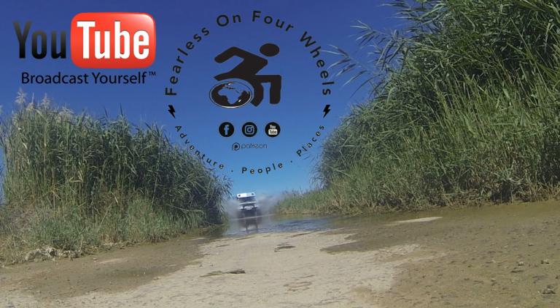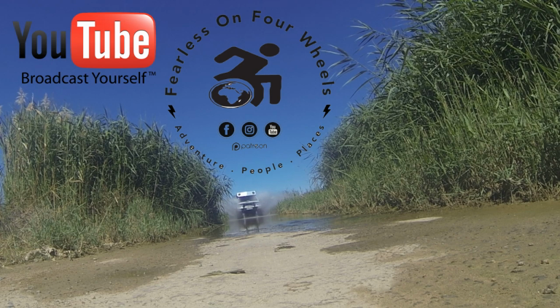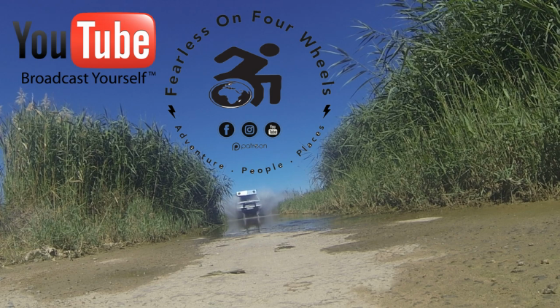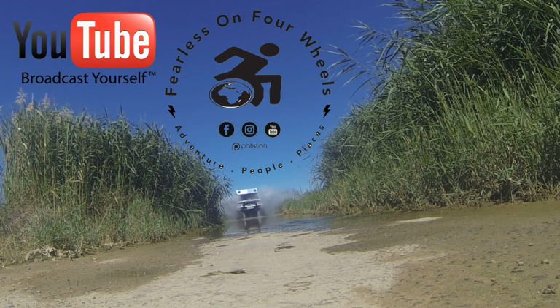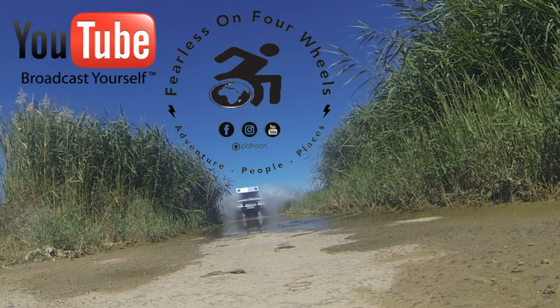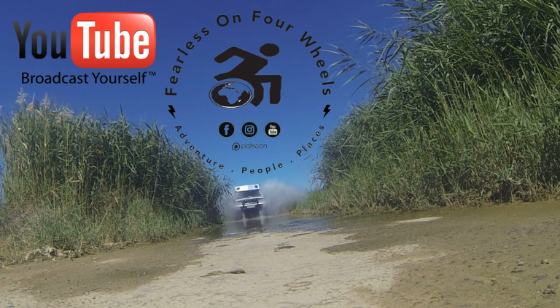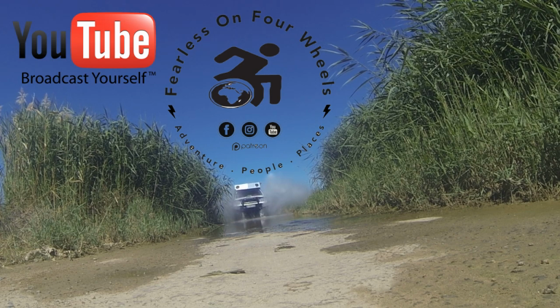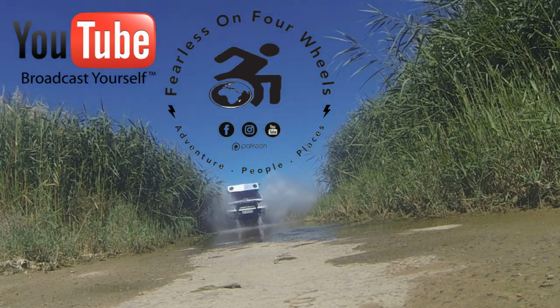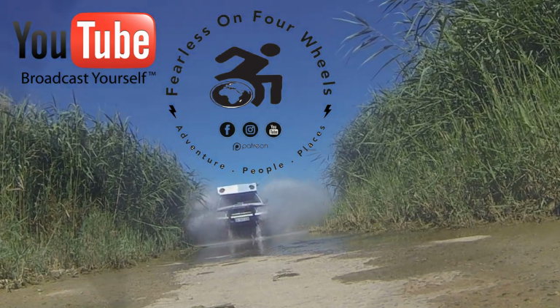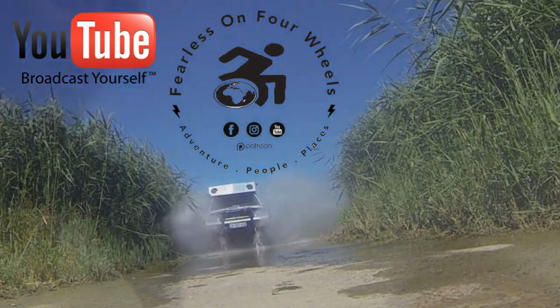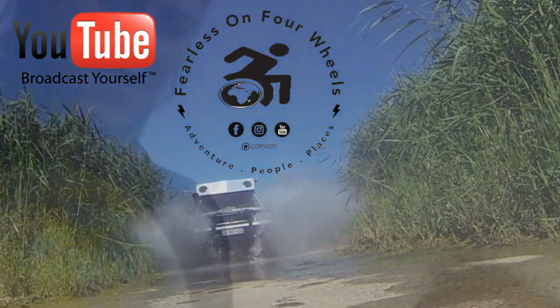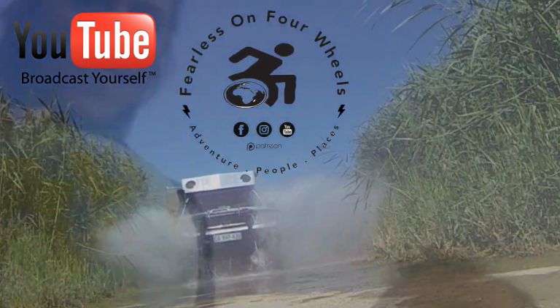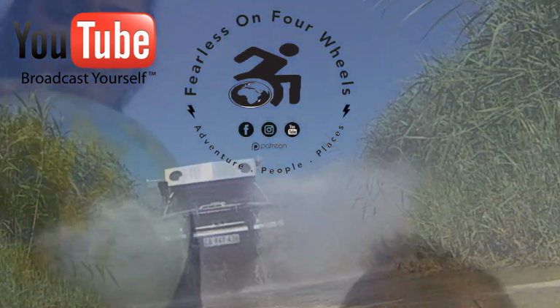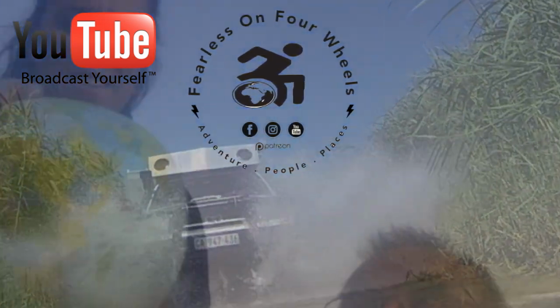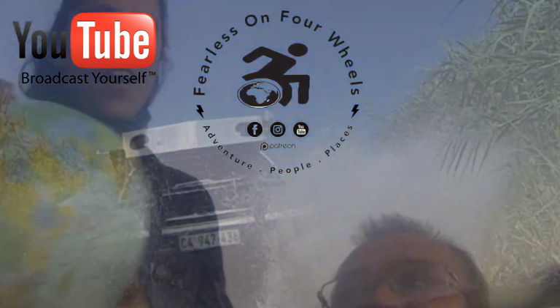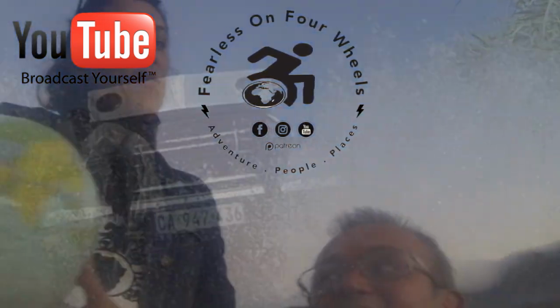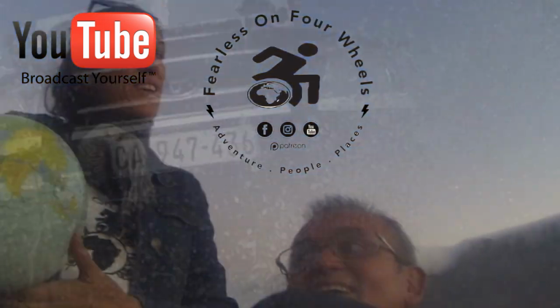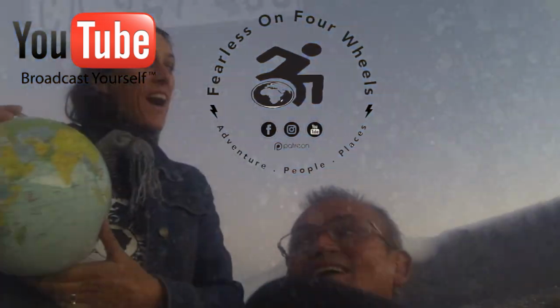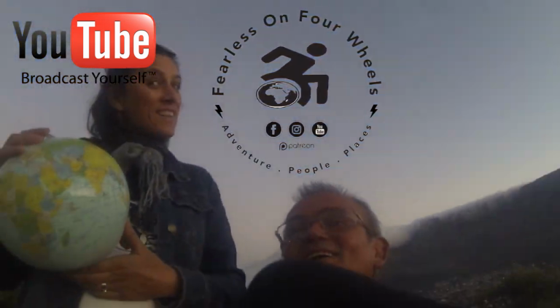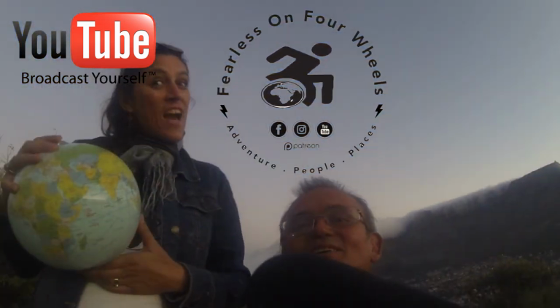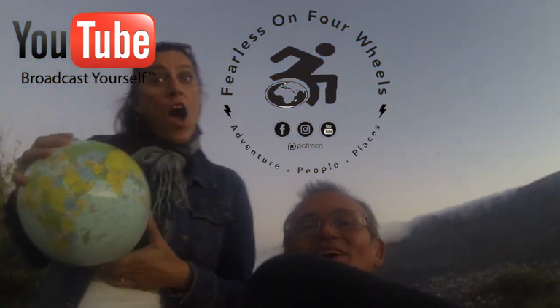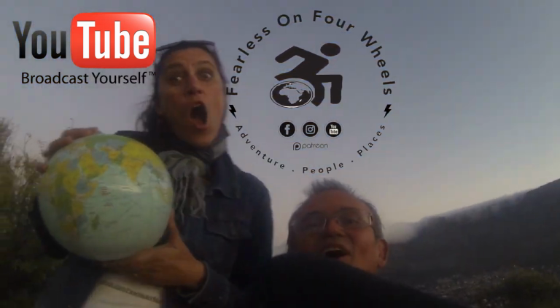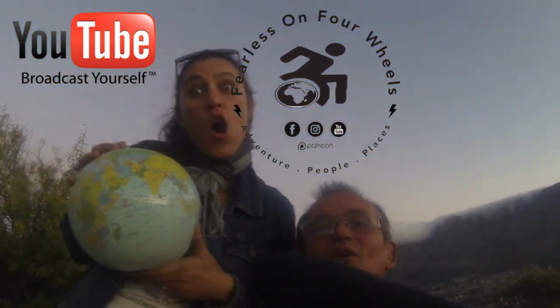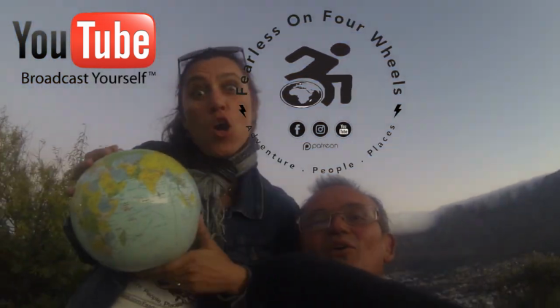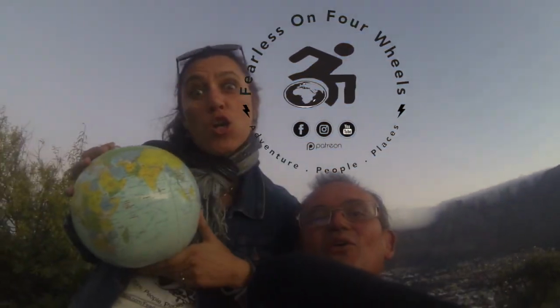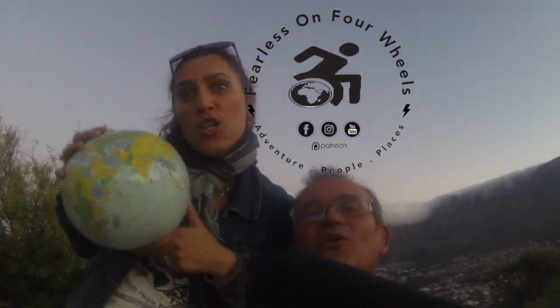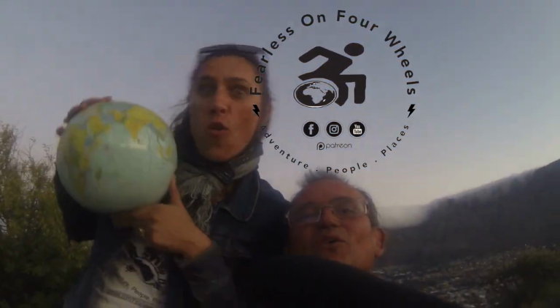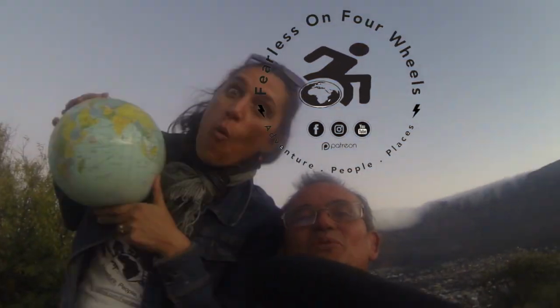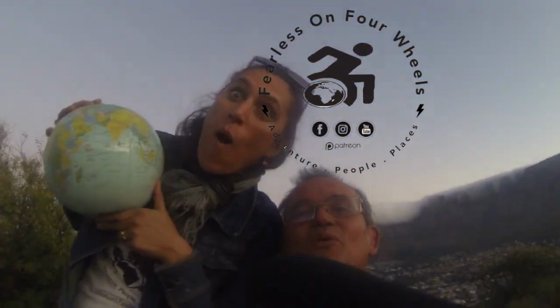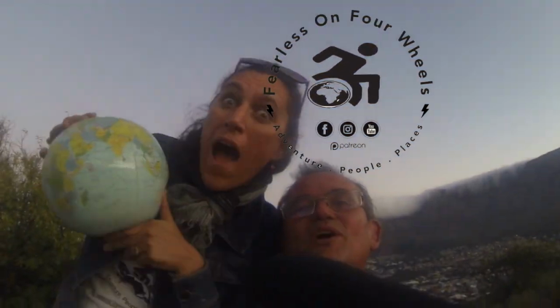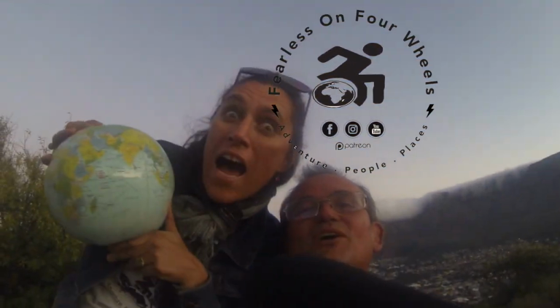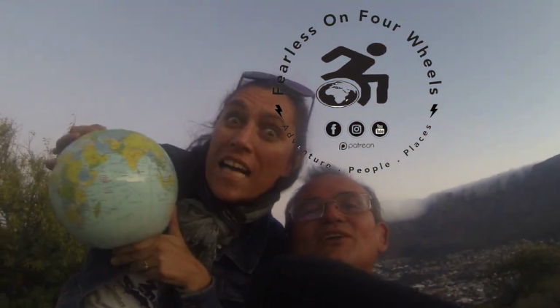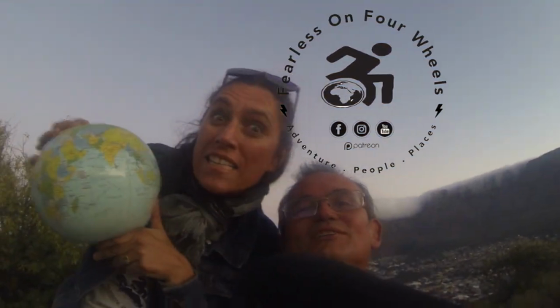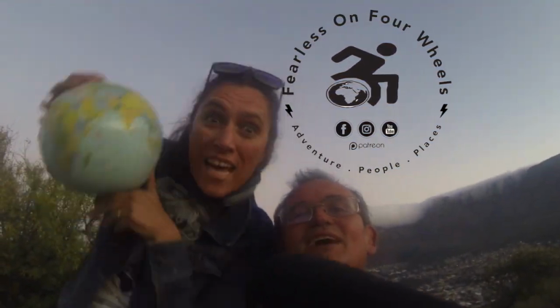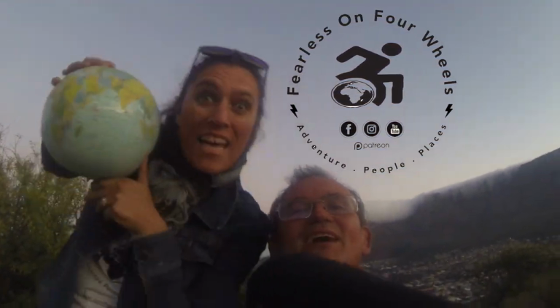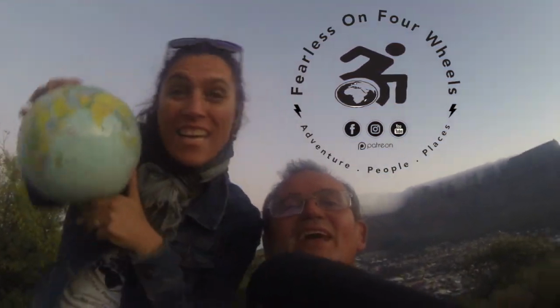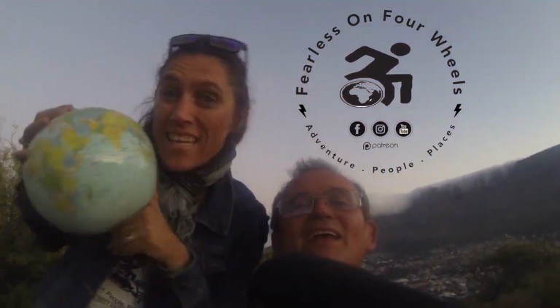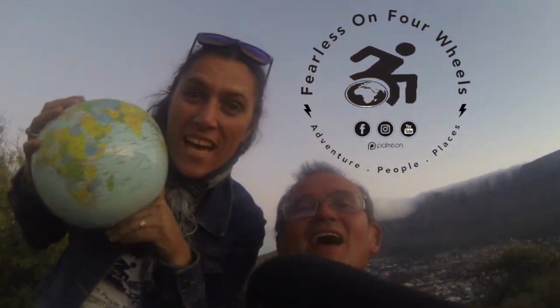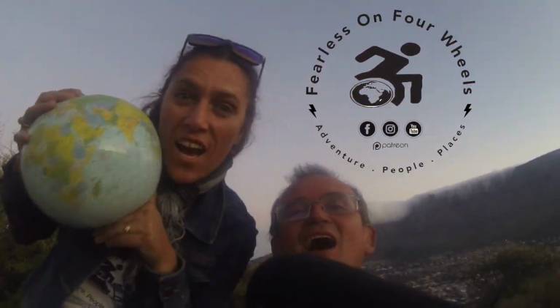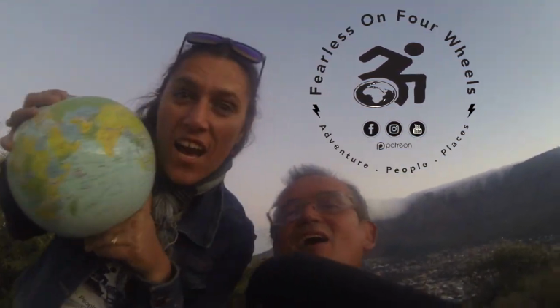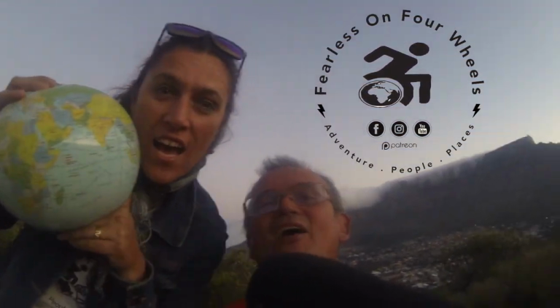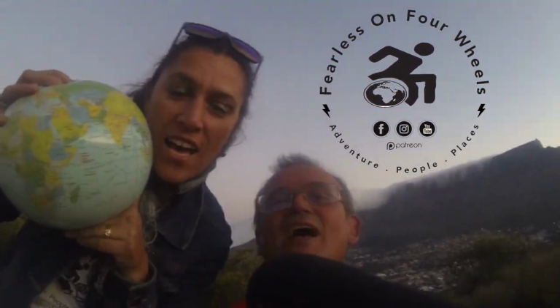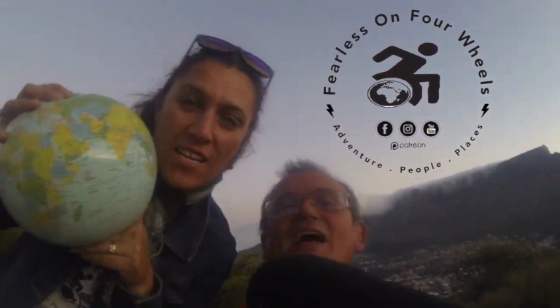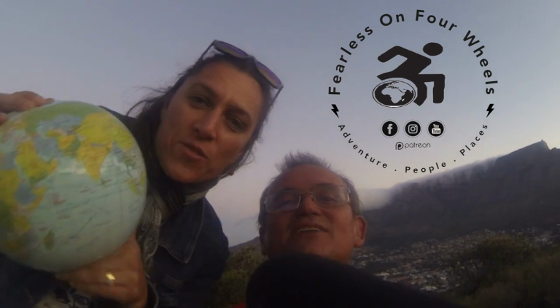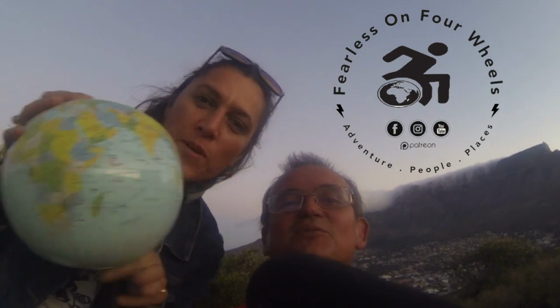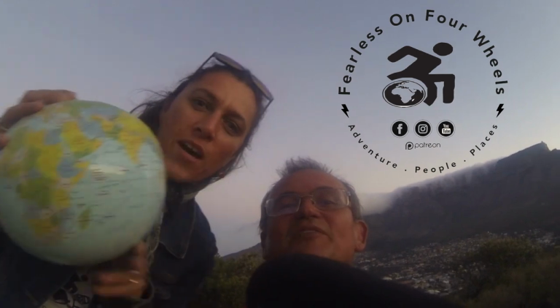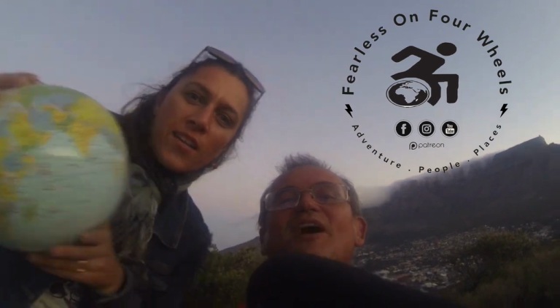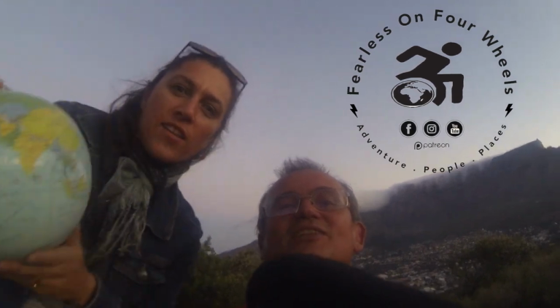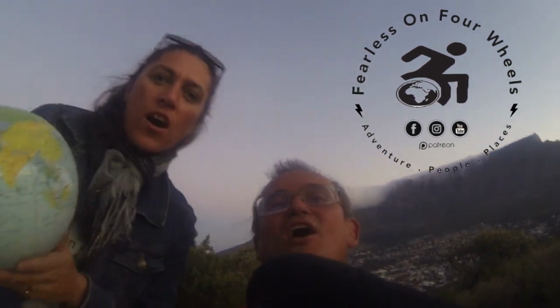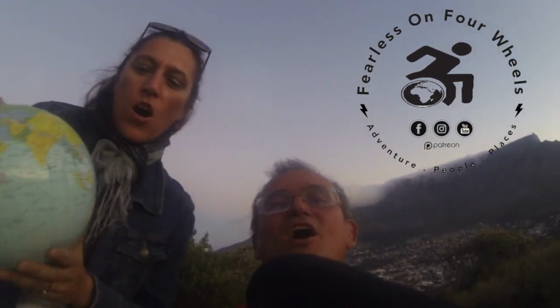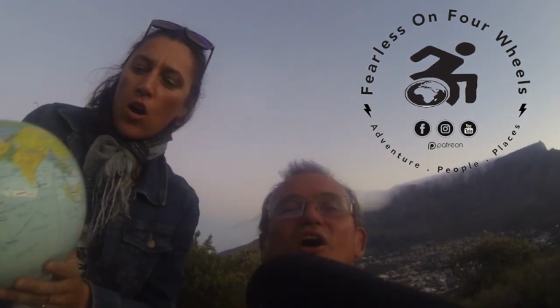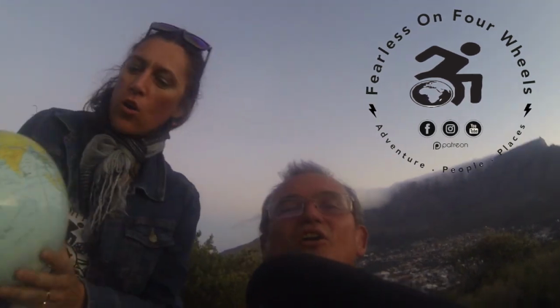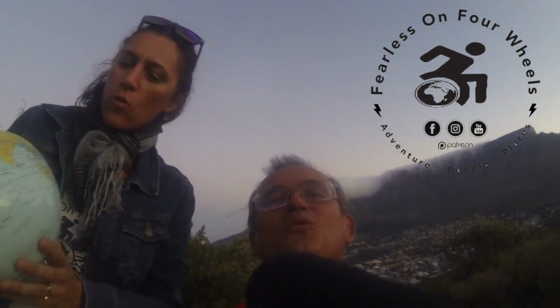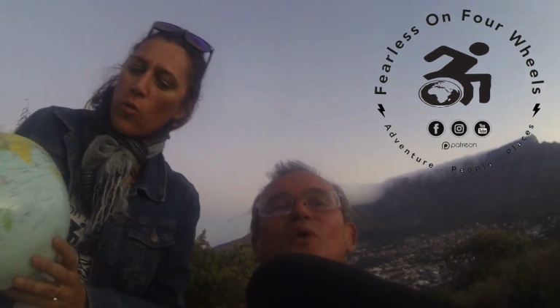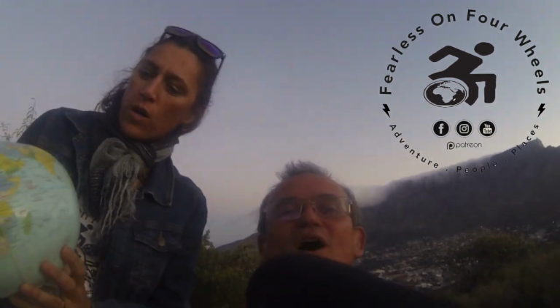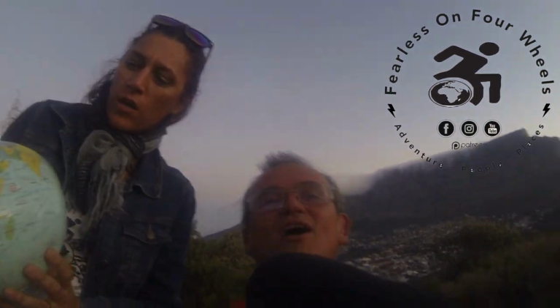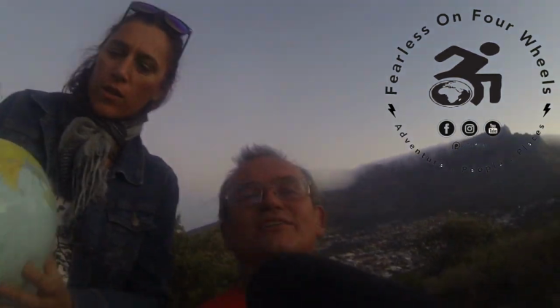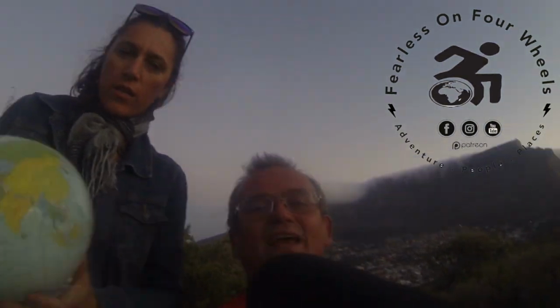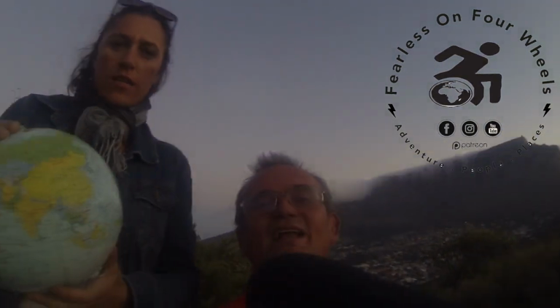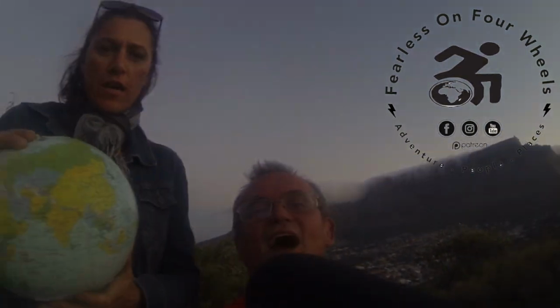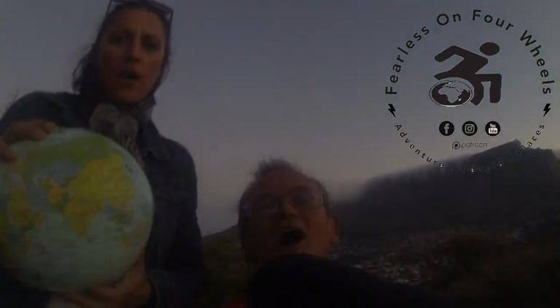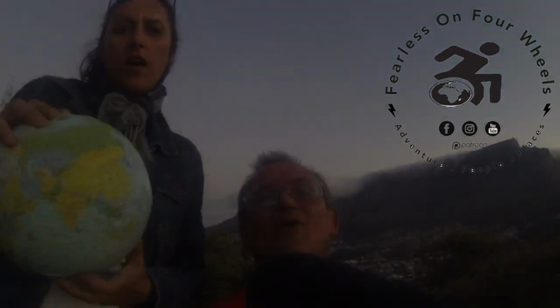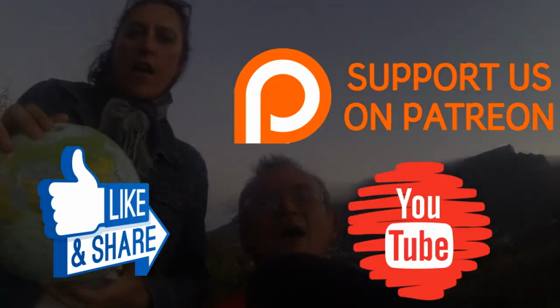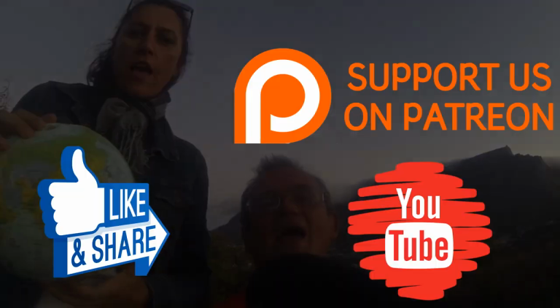In our hands, we've got the whole world.